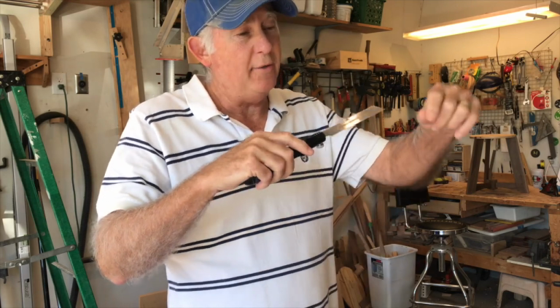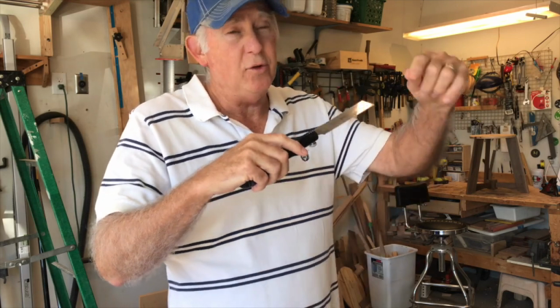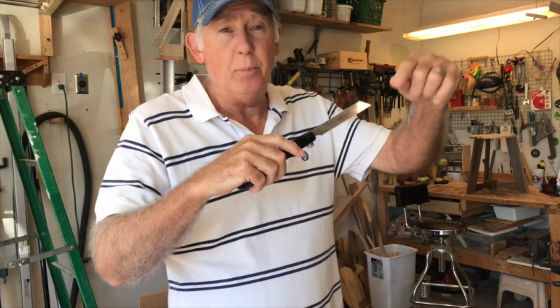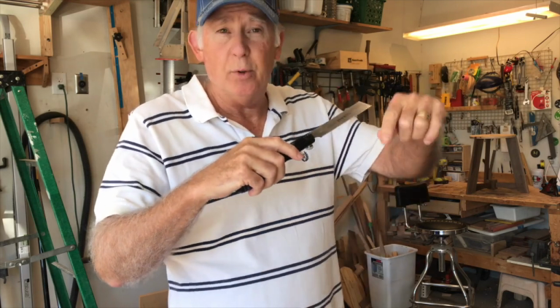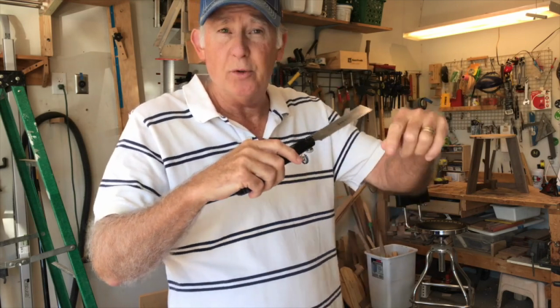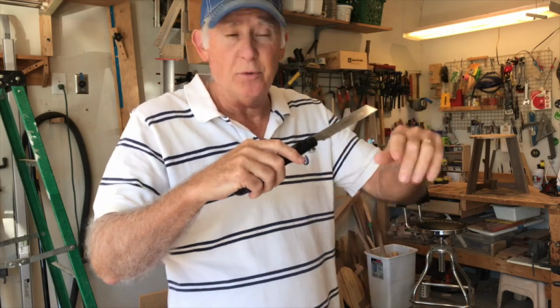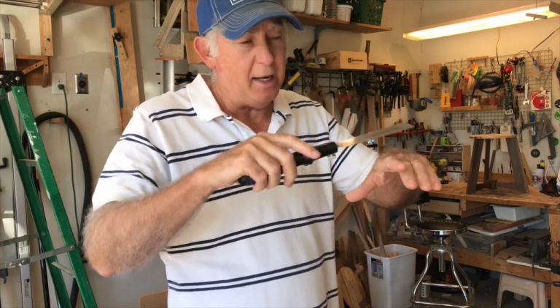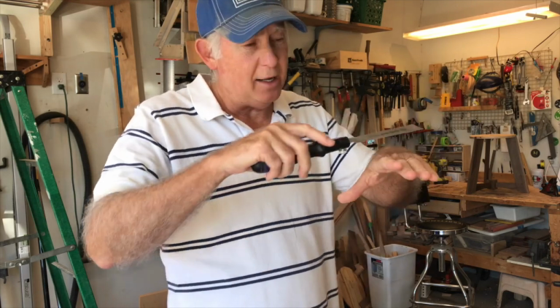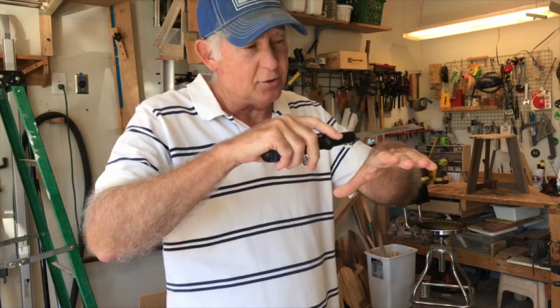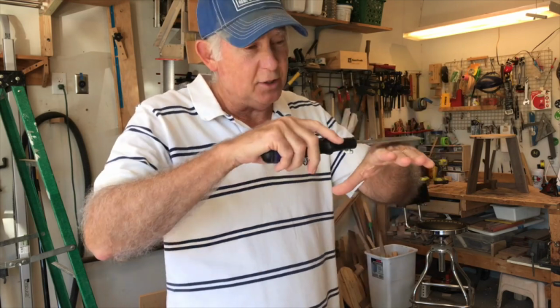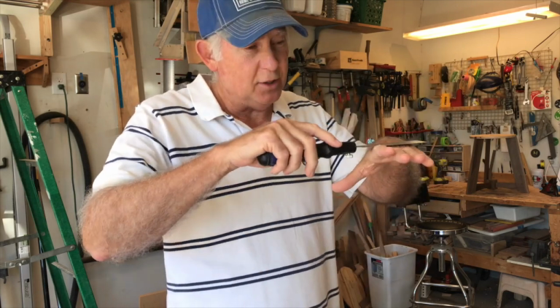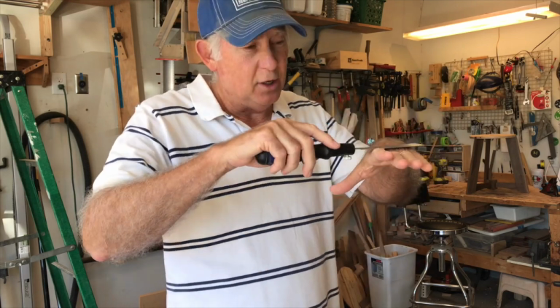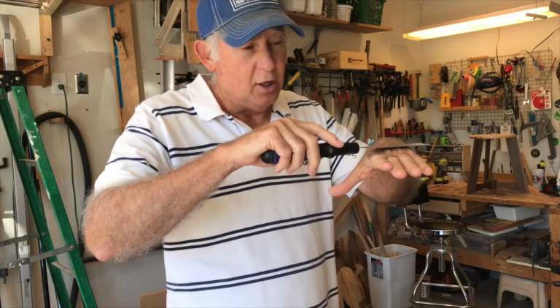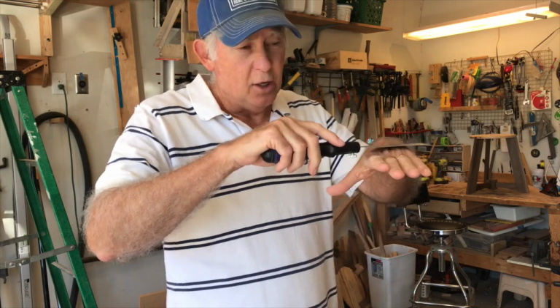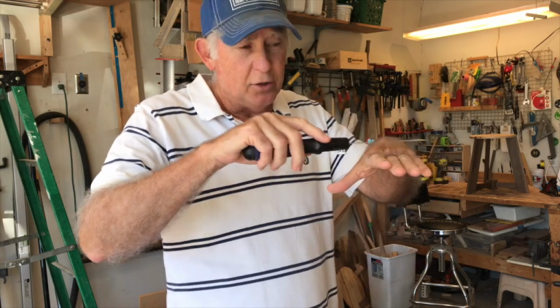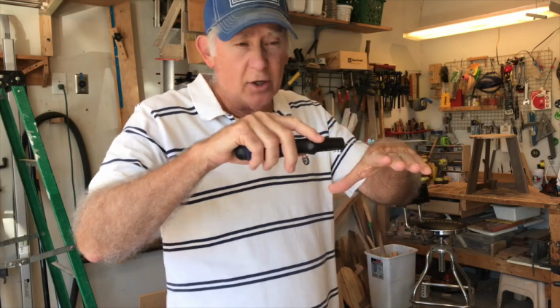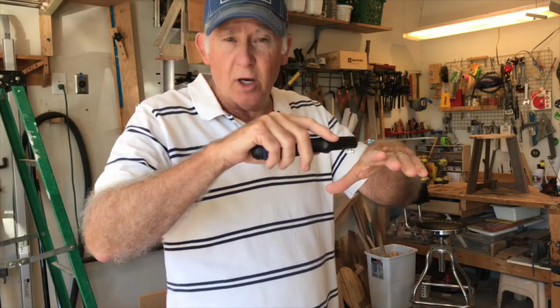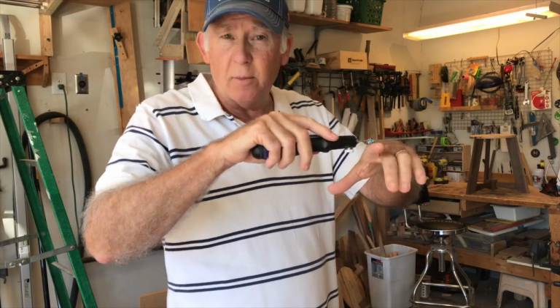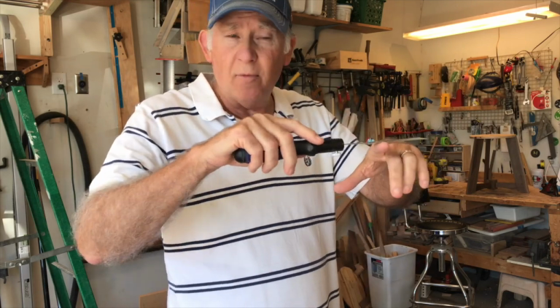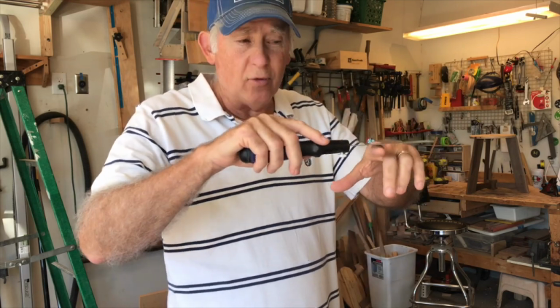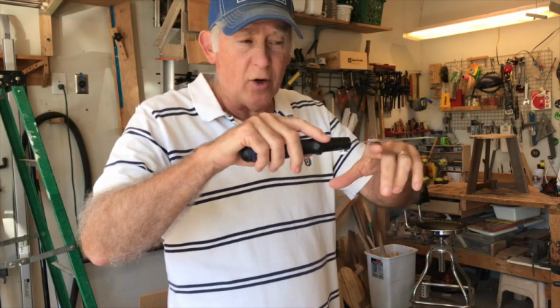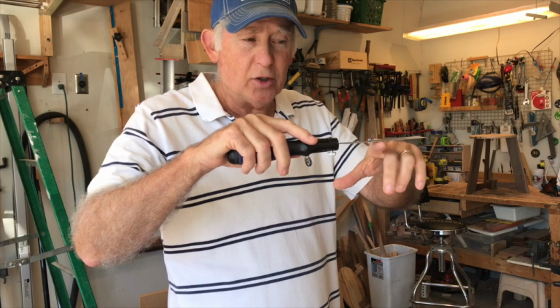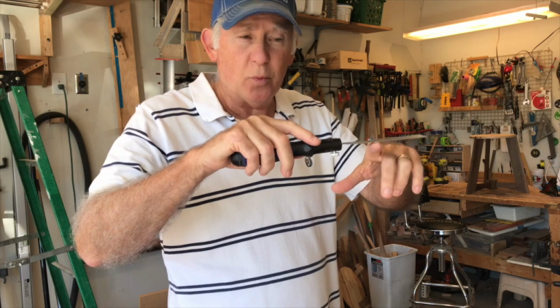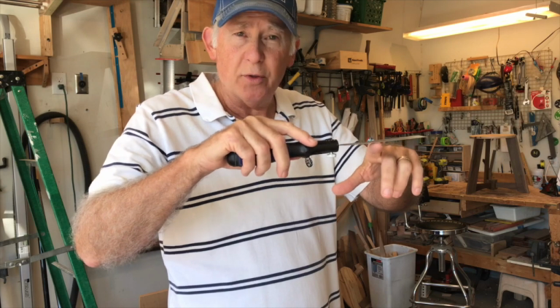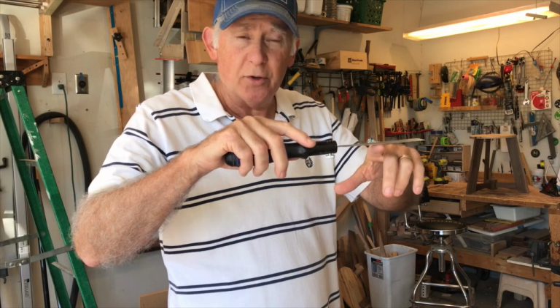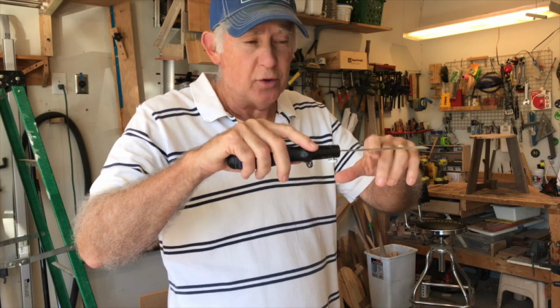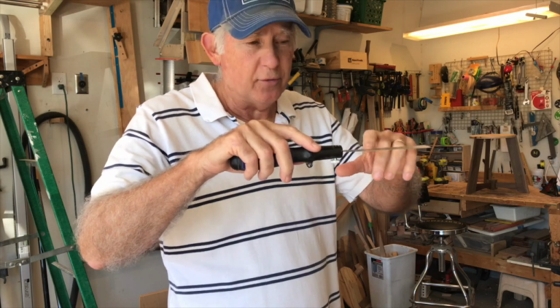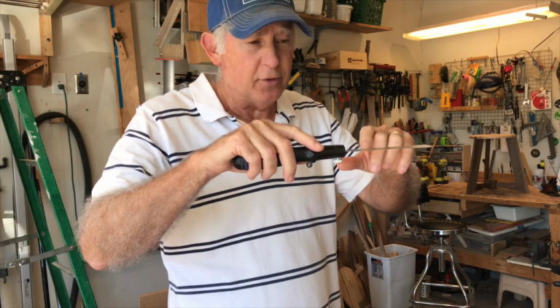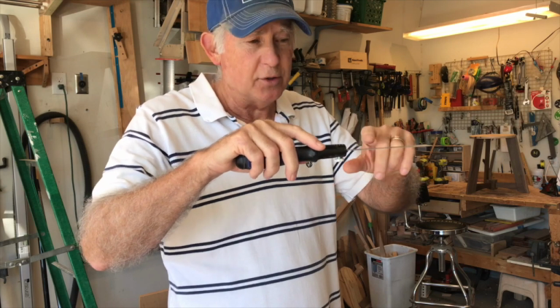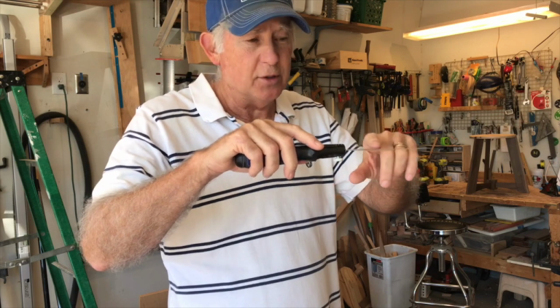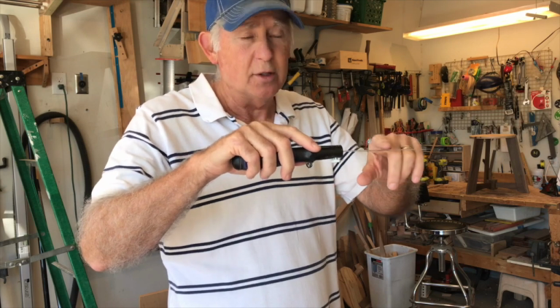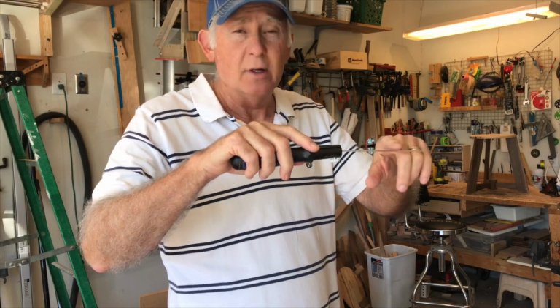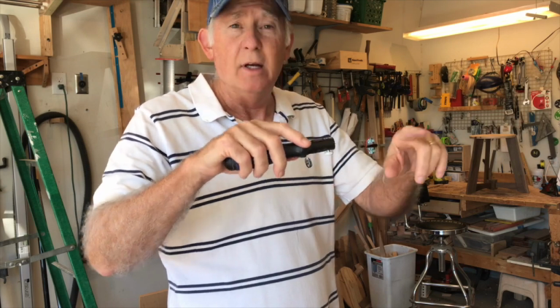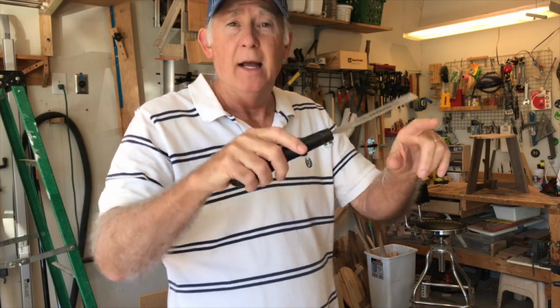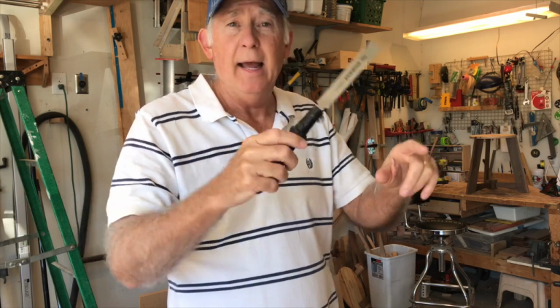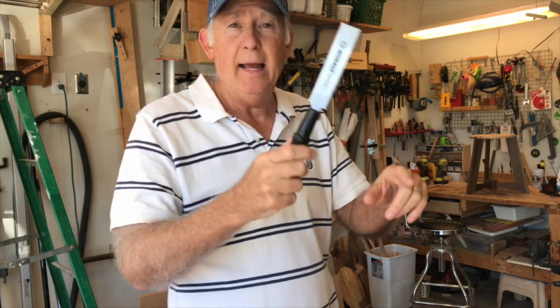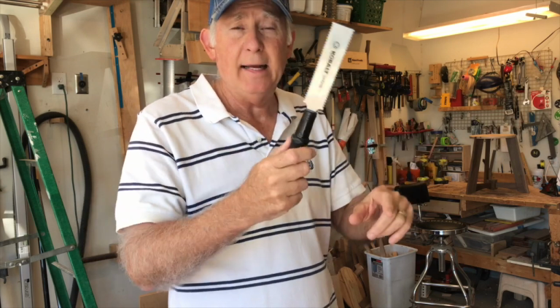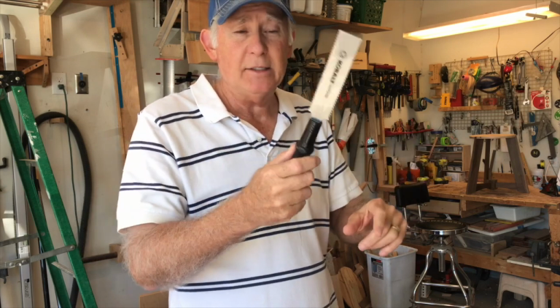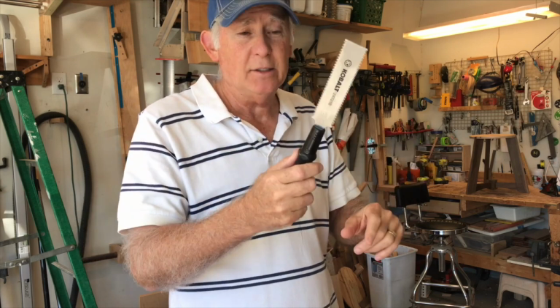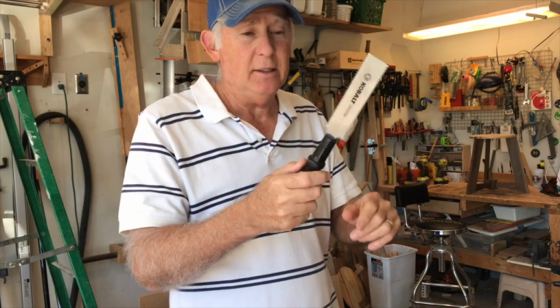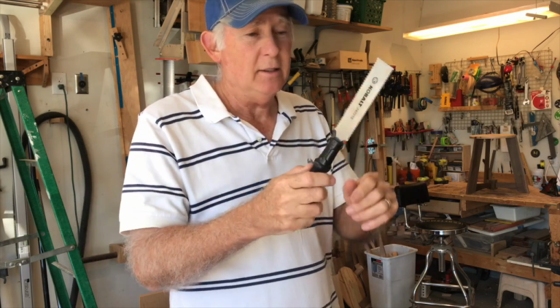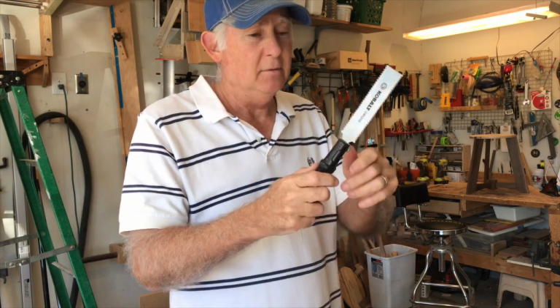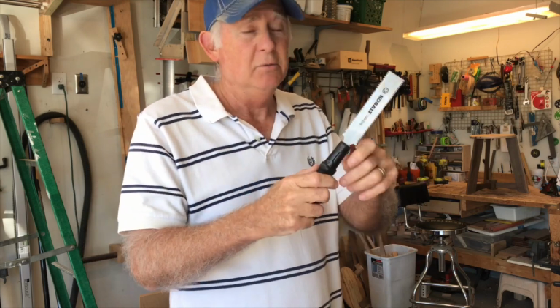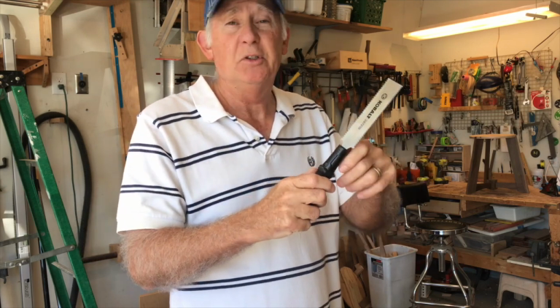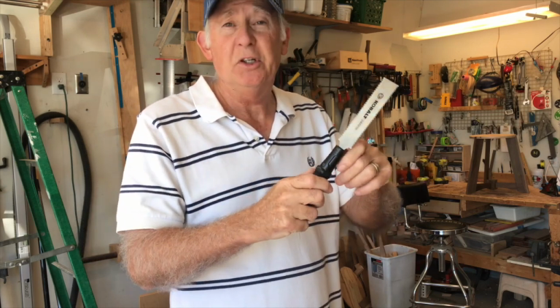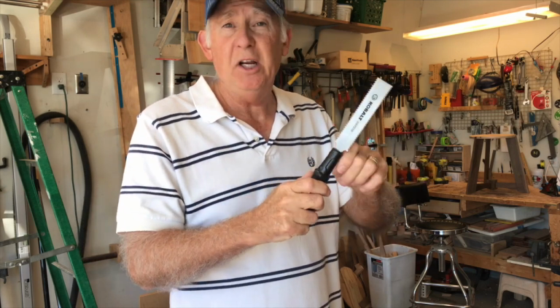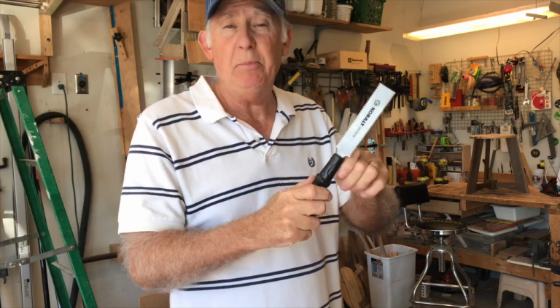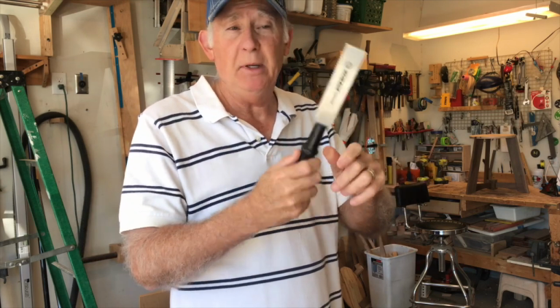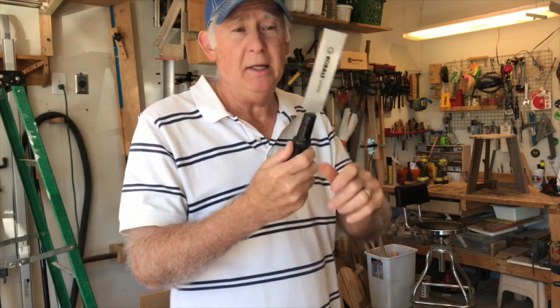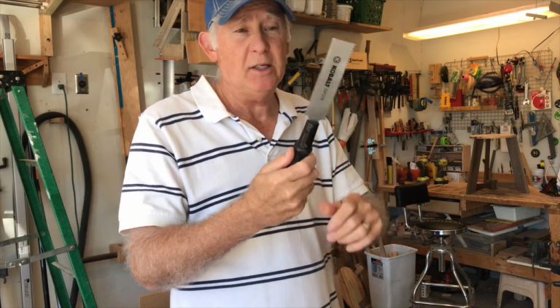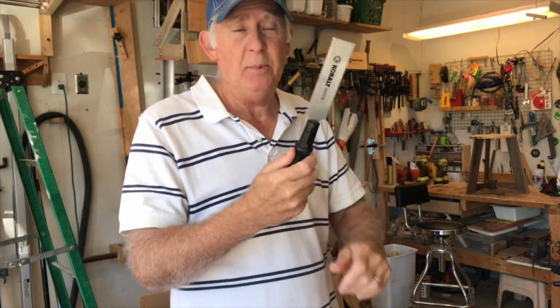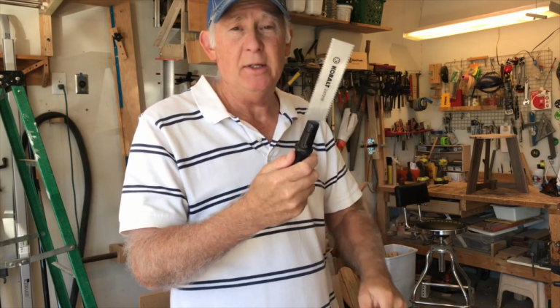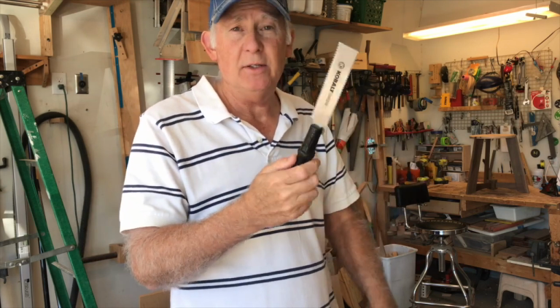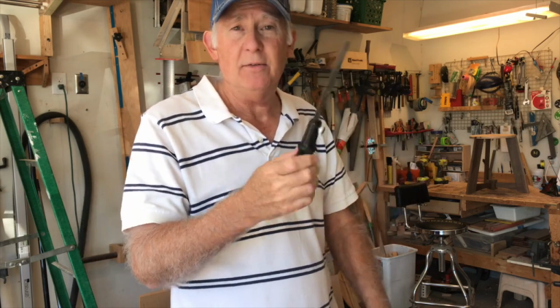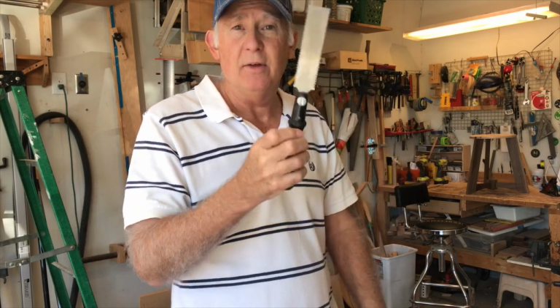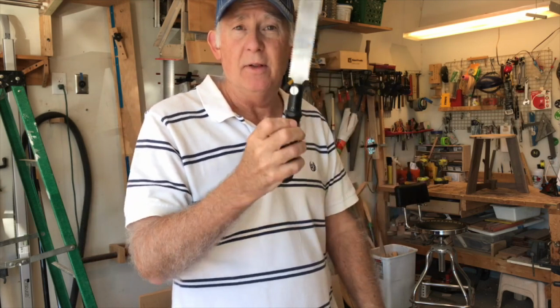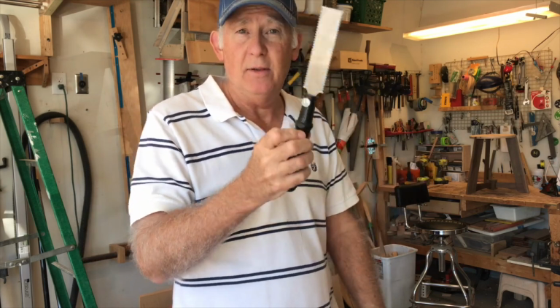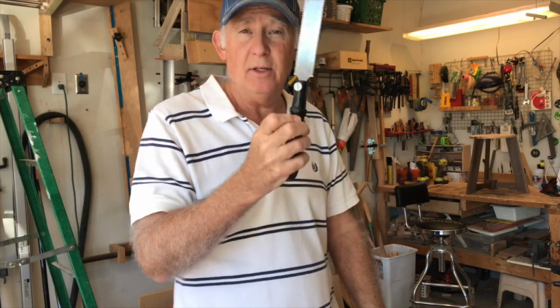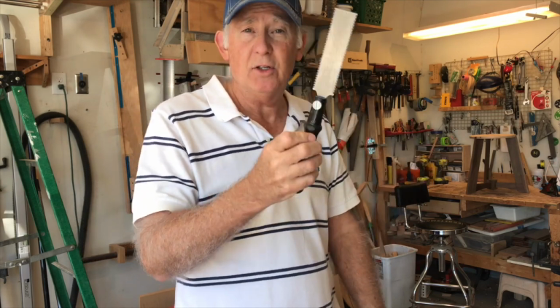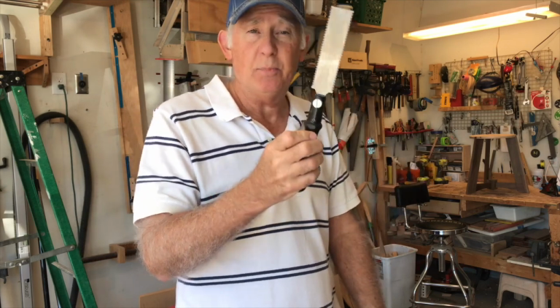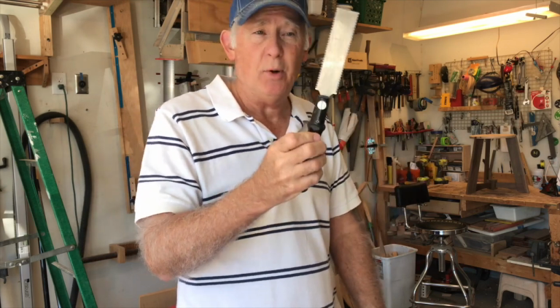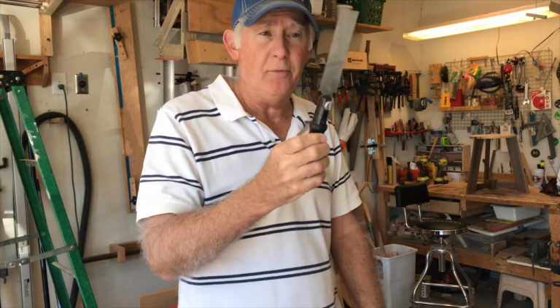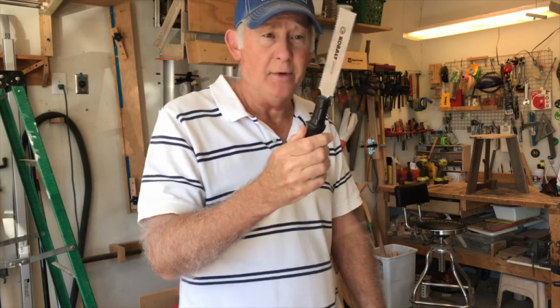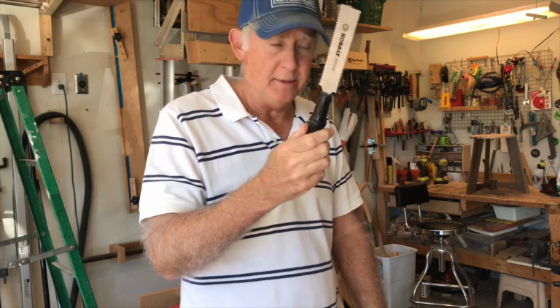Second tool is a flush cut saw. This is a saw that you use after you put your dowels in to cut them flush with the surface. Excellent and cheap — this is perfect.